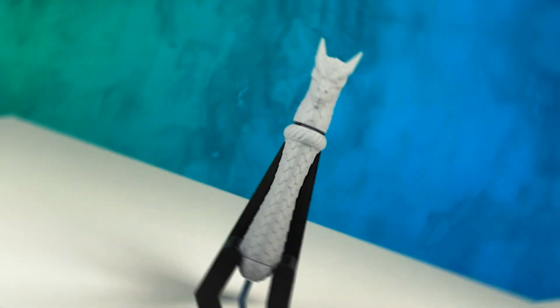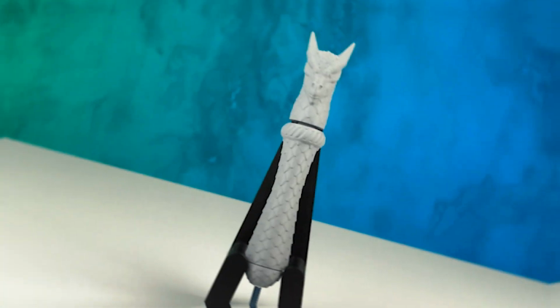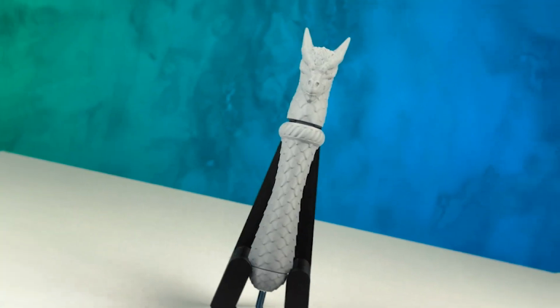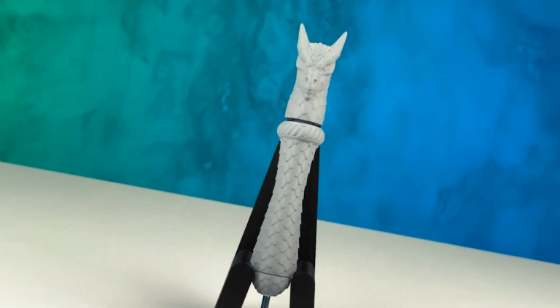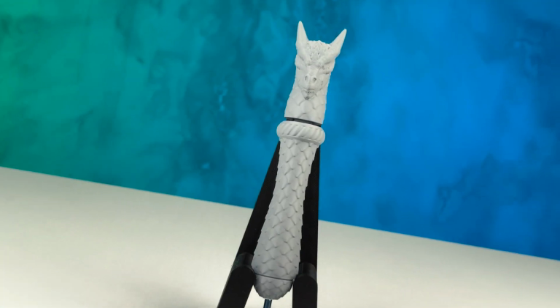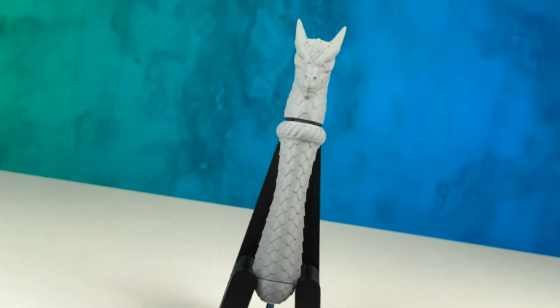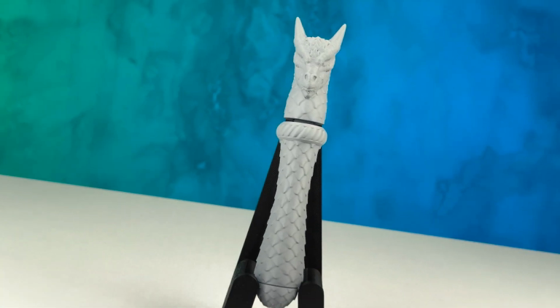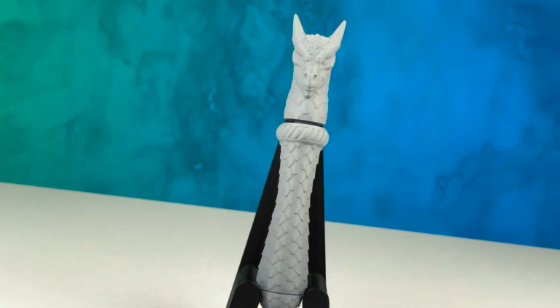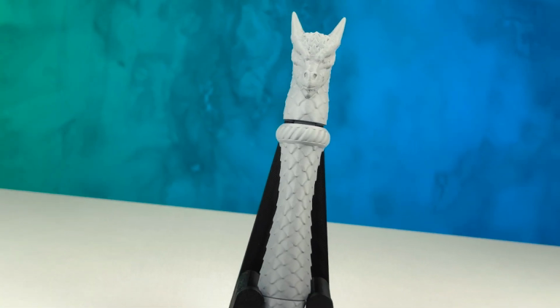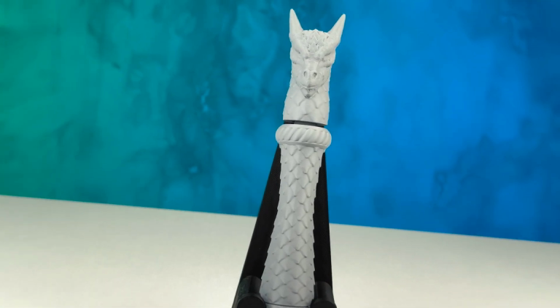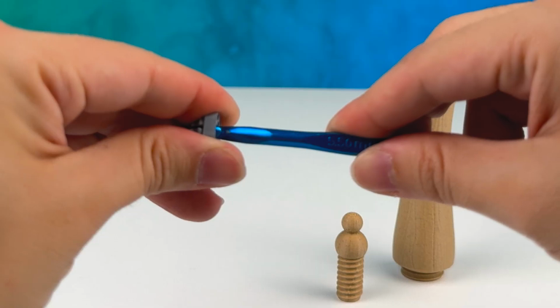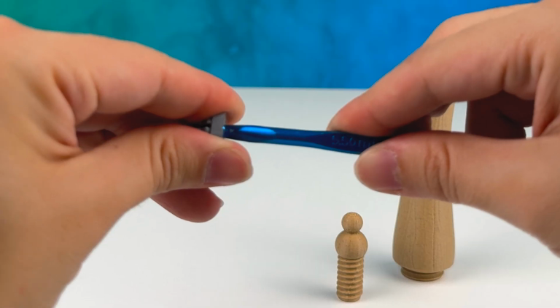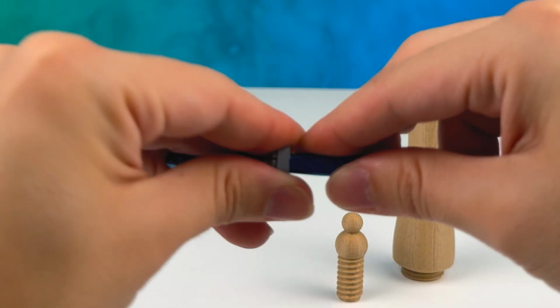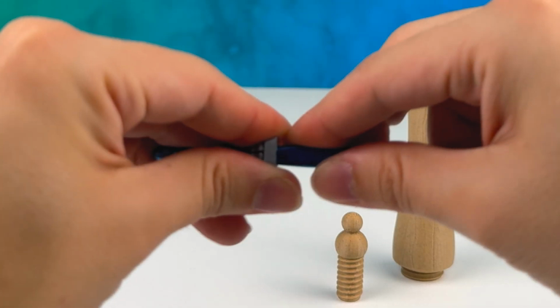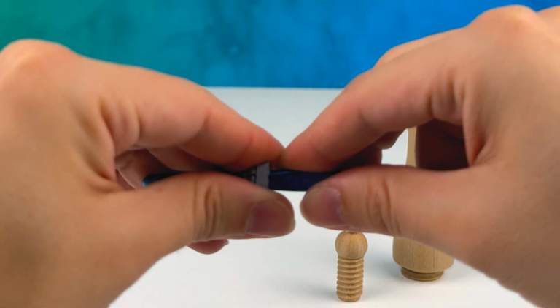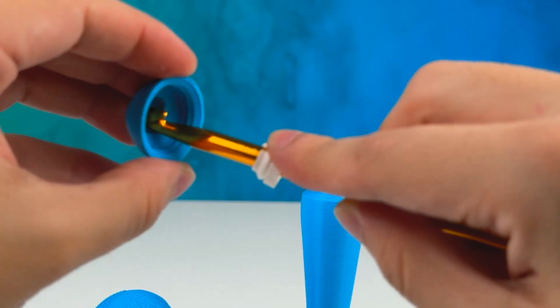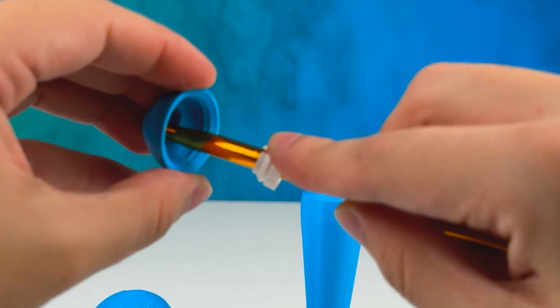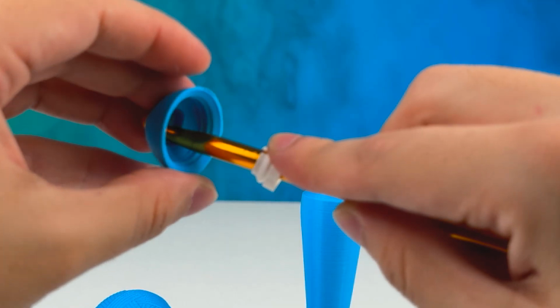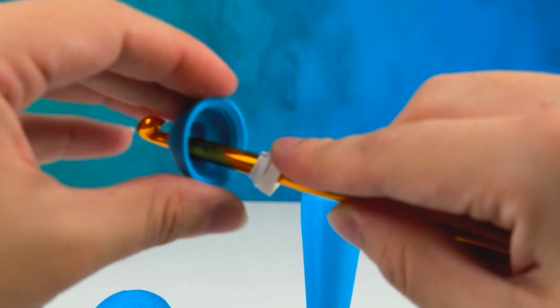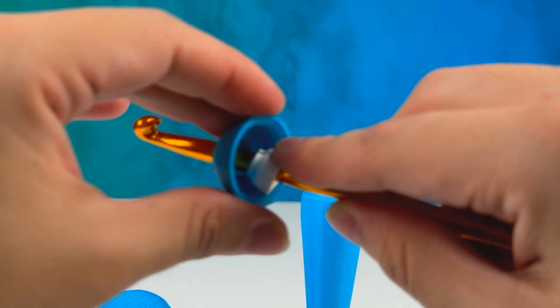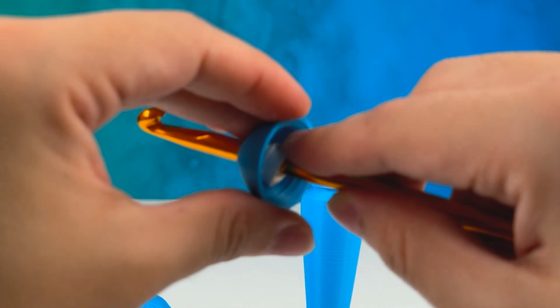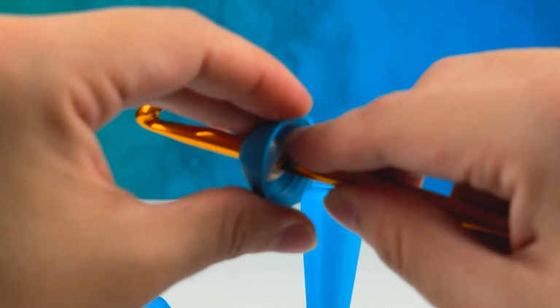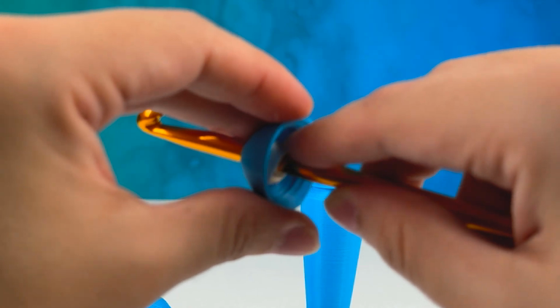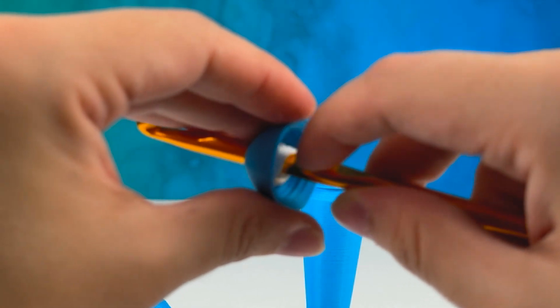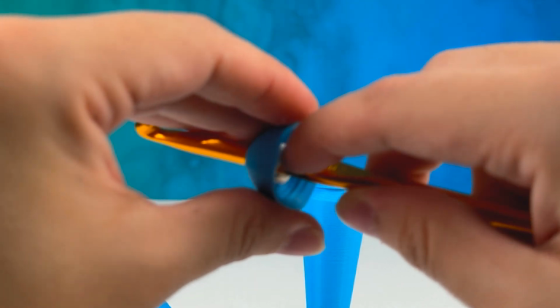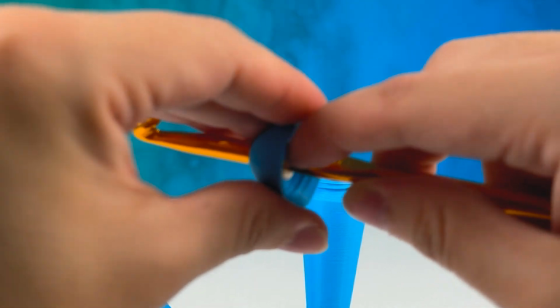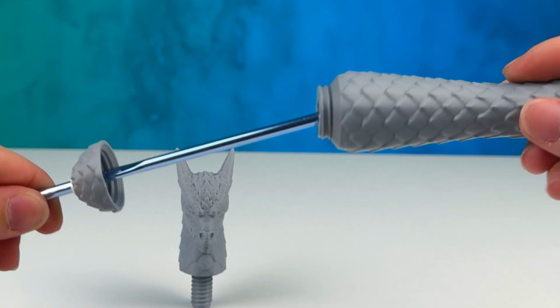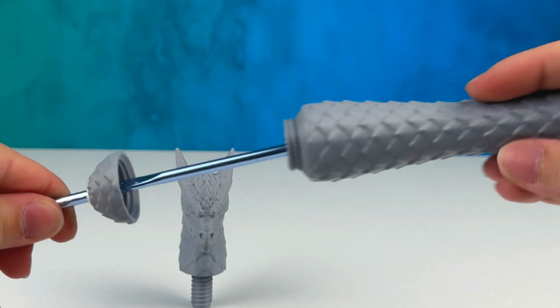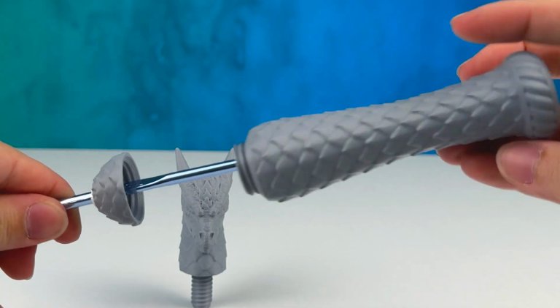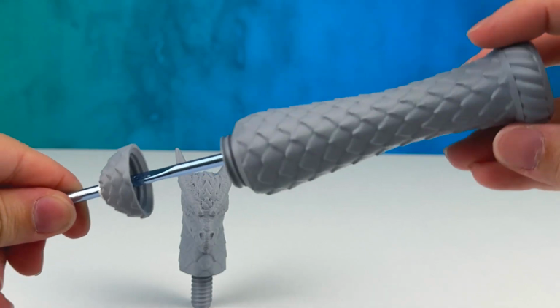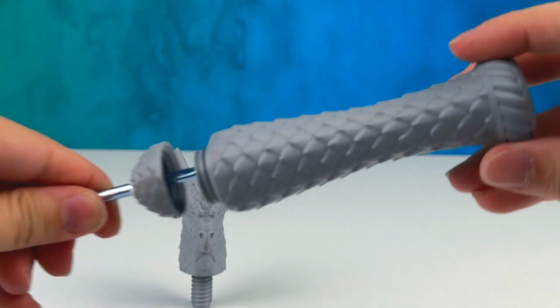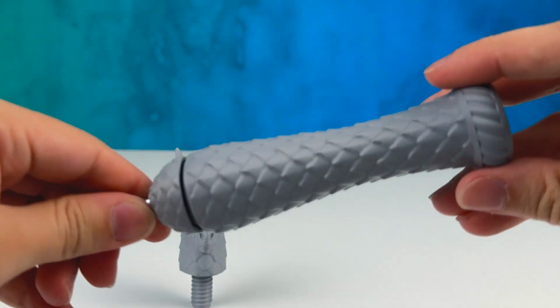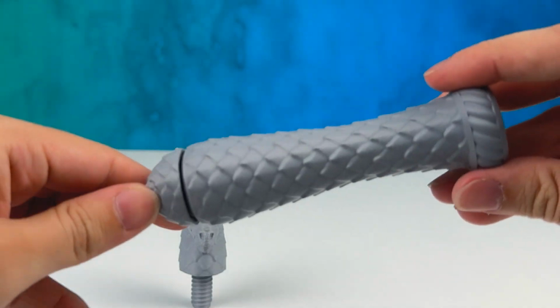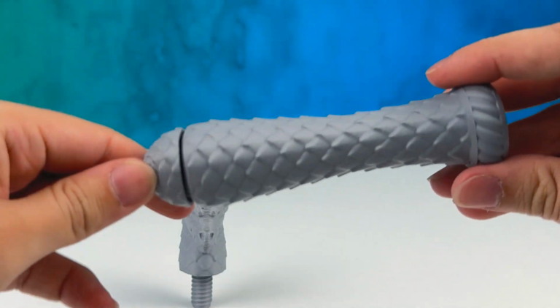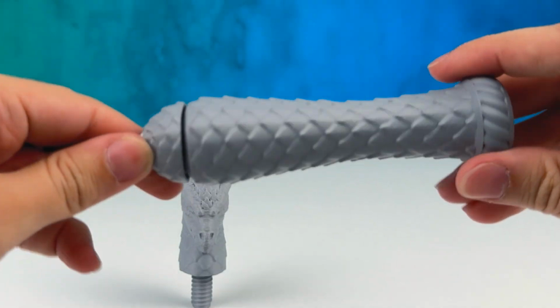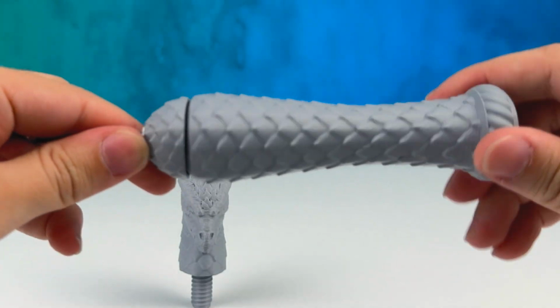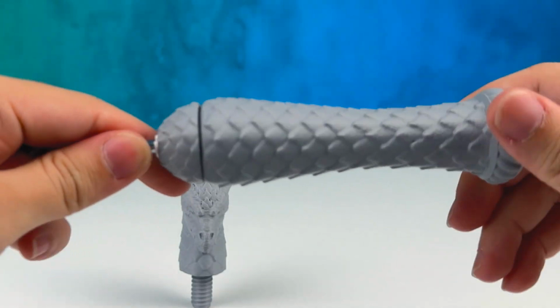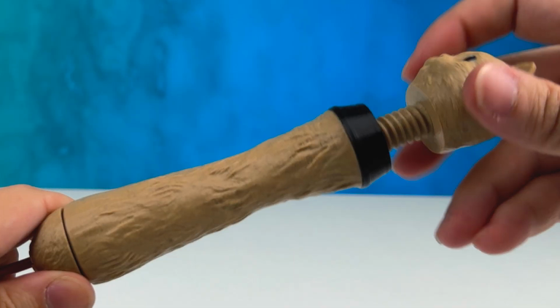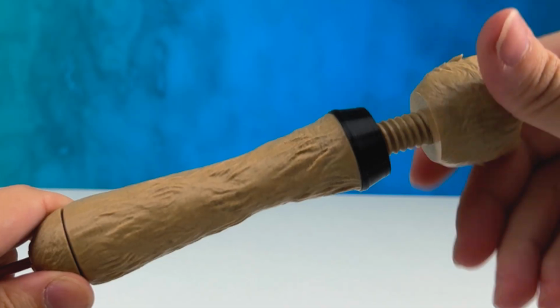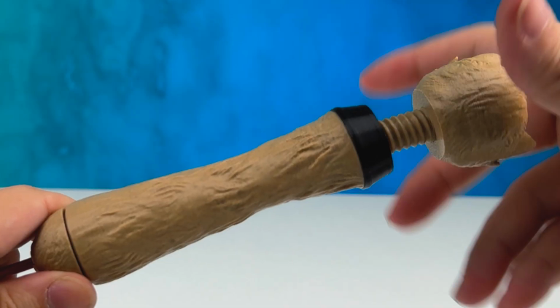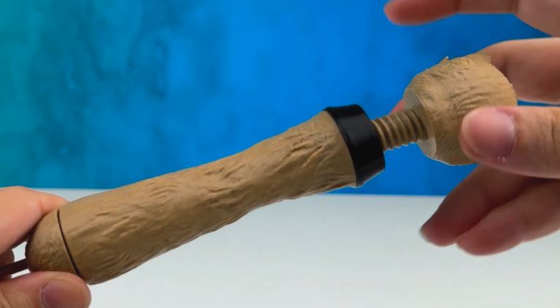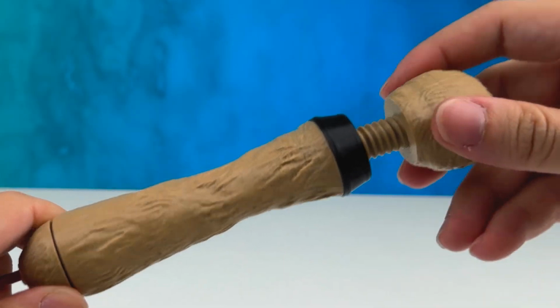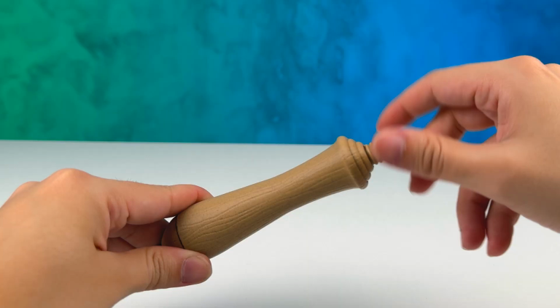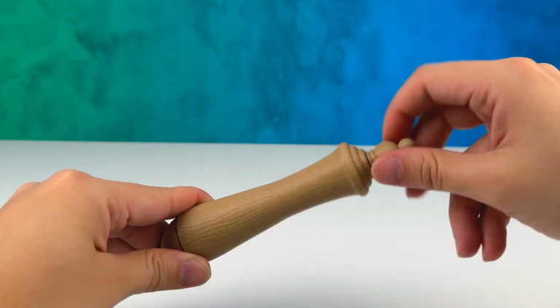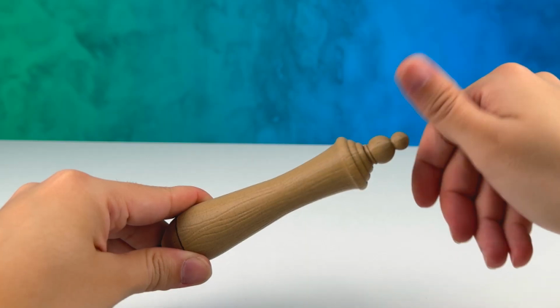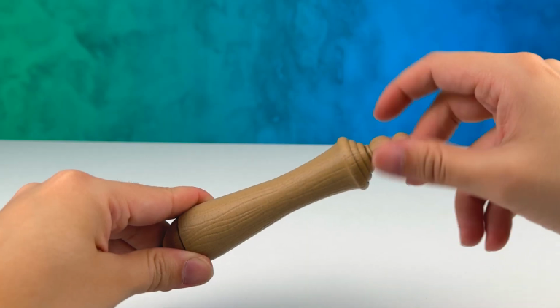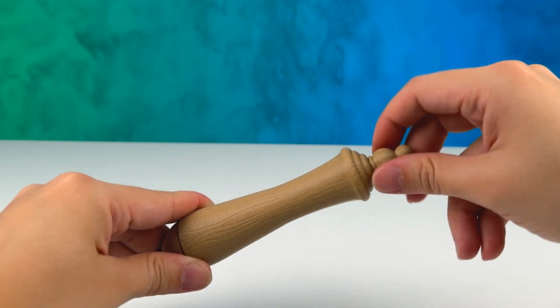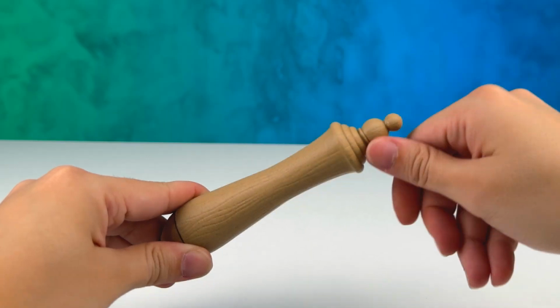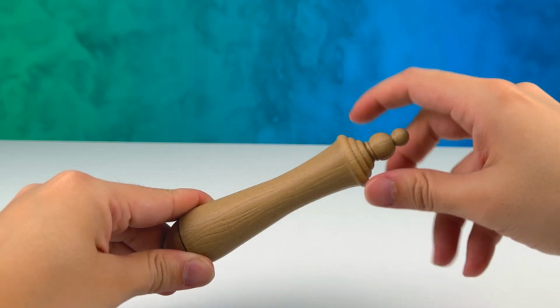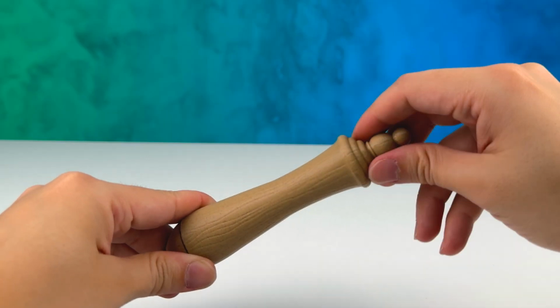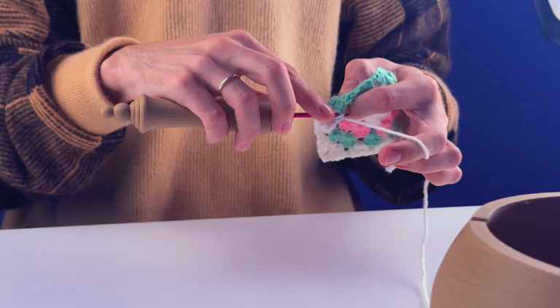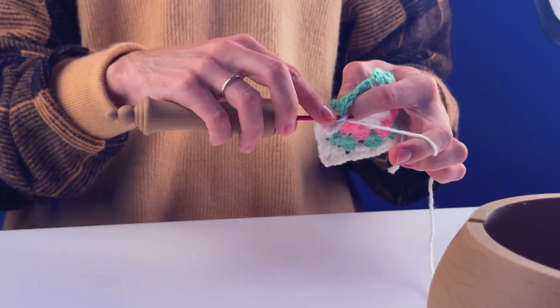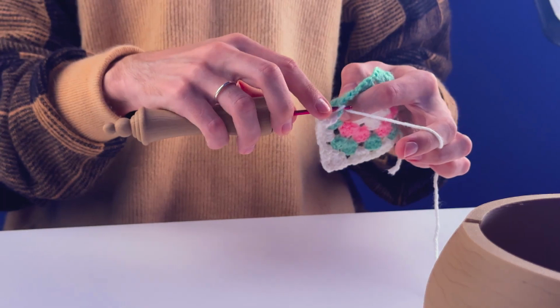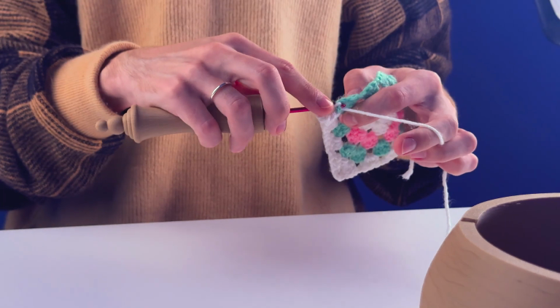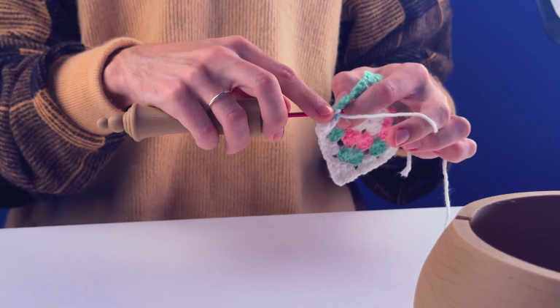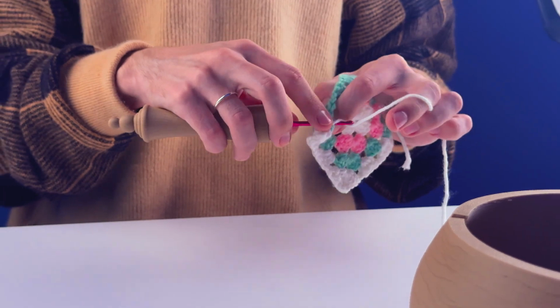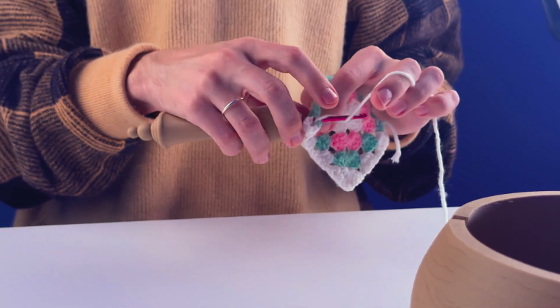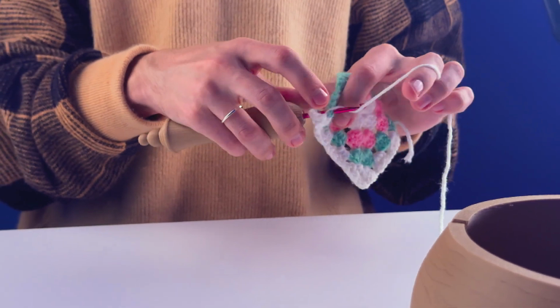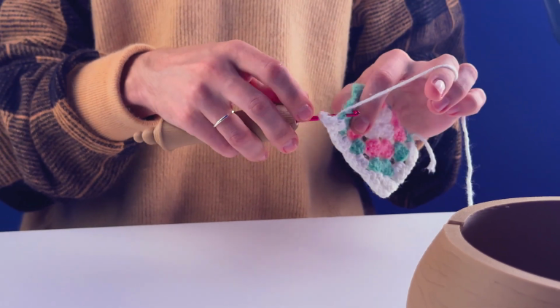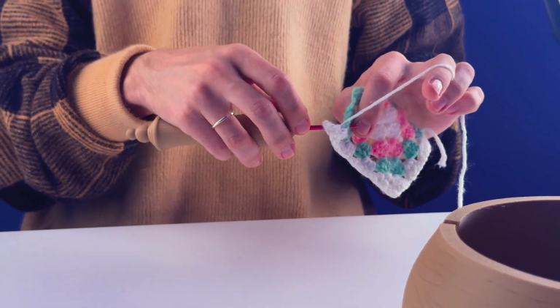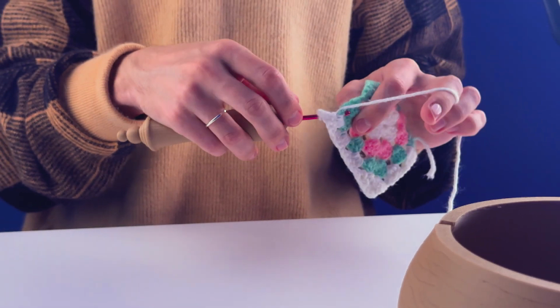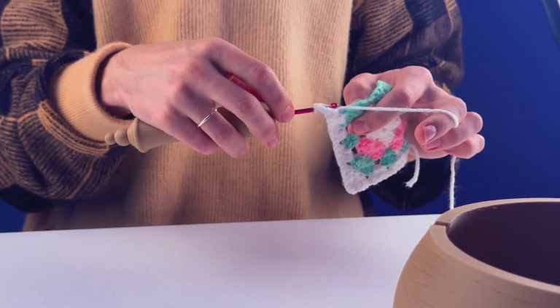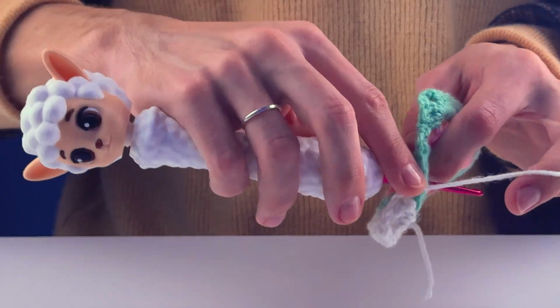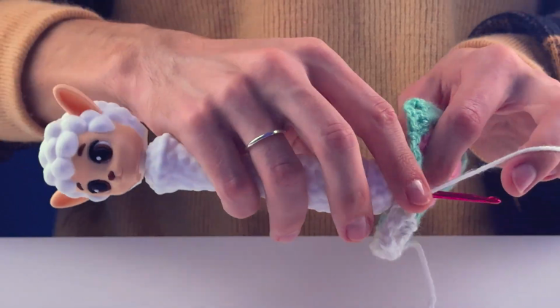If you struggle with hand and wrist pain from crocheting for too long, we have designed this hook case anatomically to ease the tension.